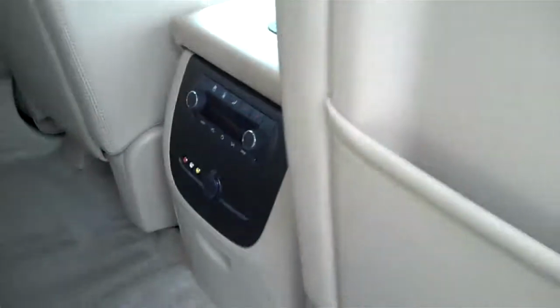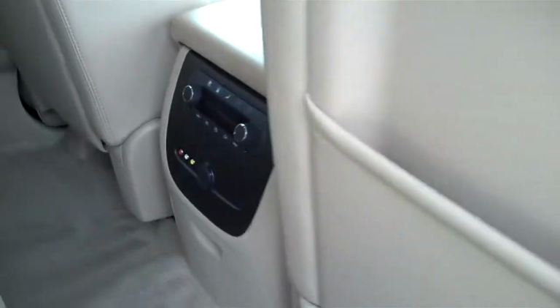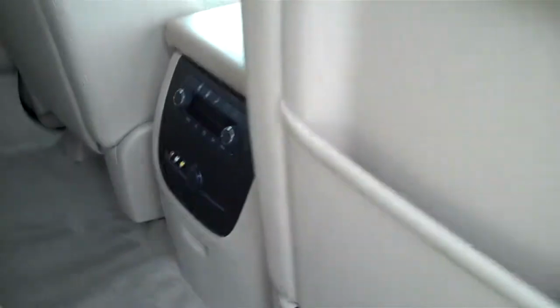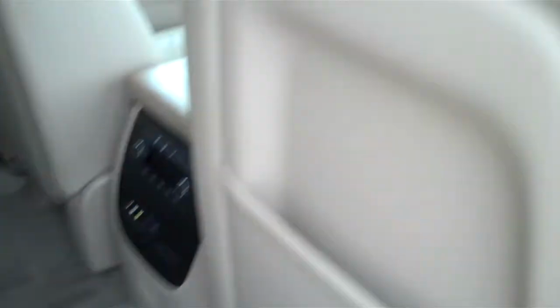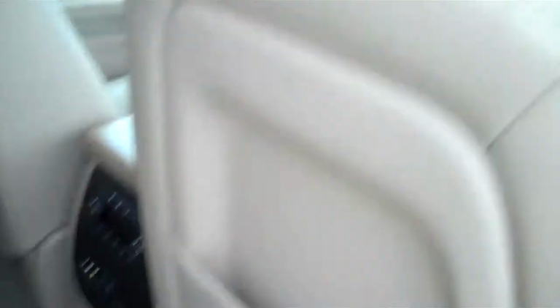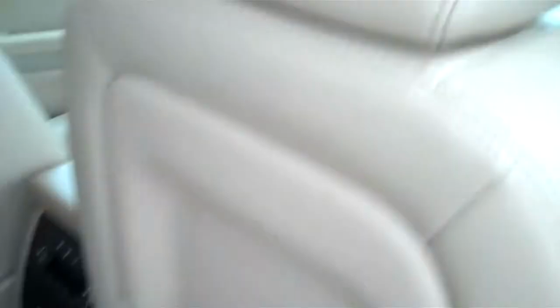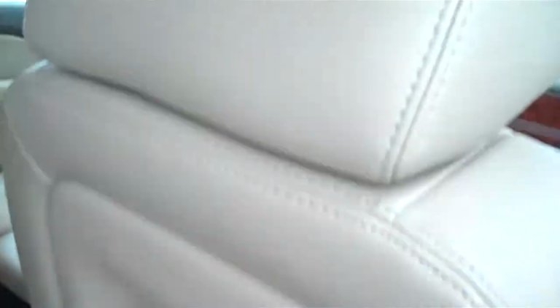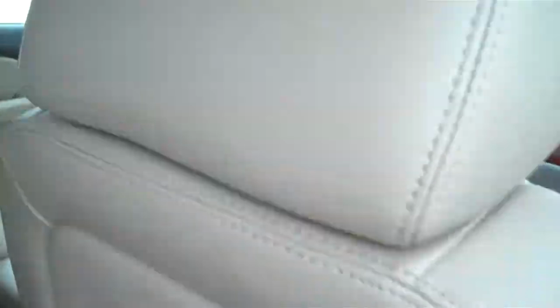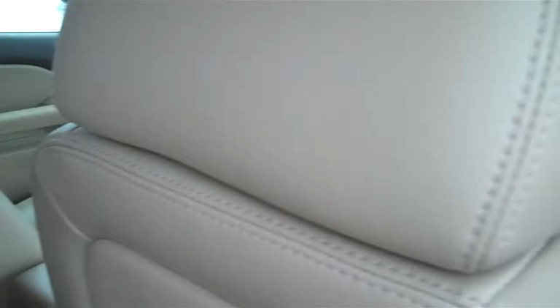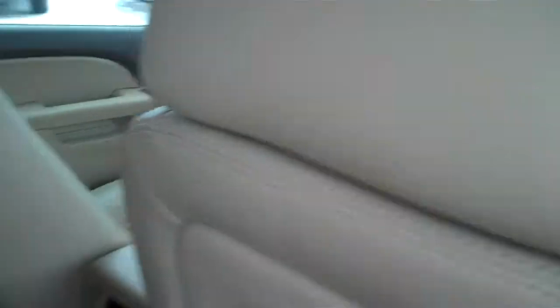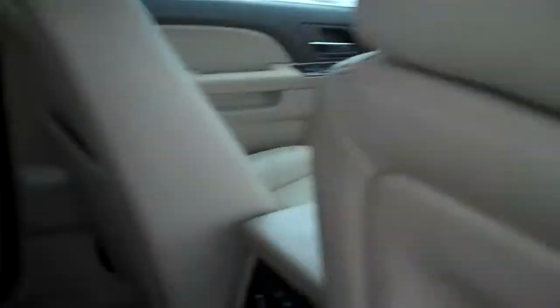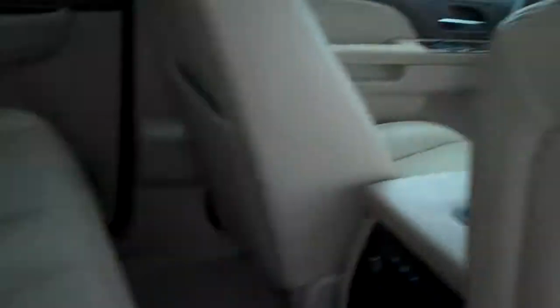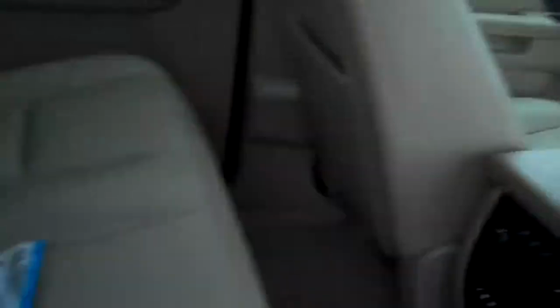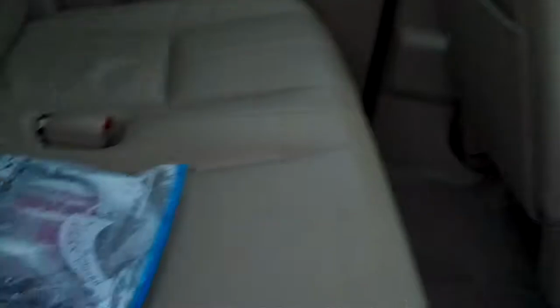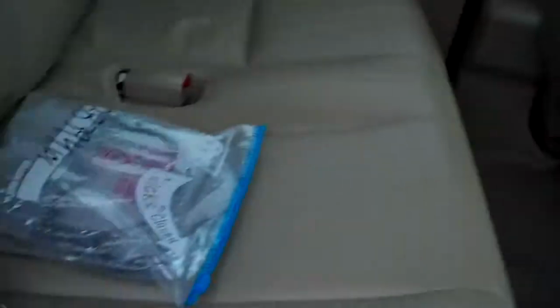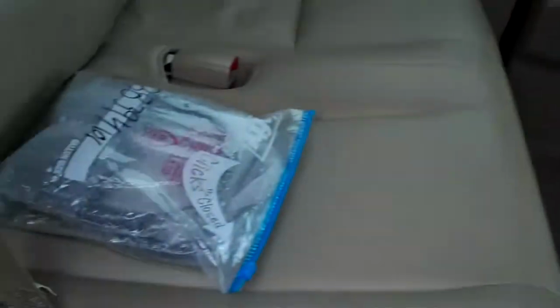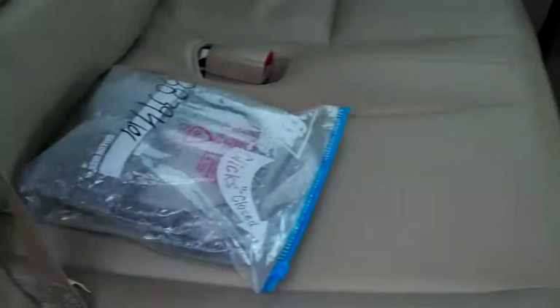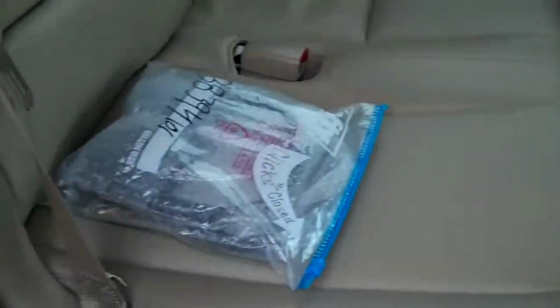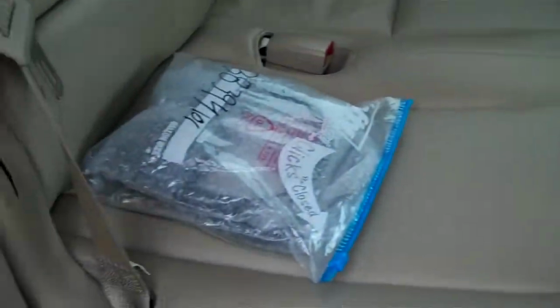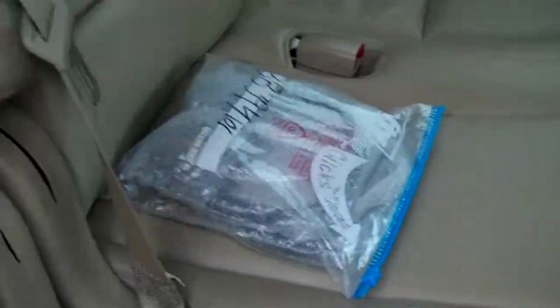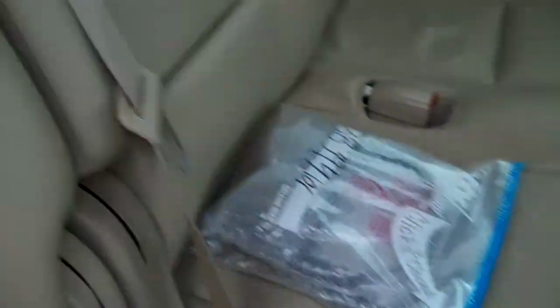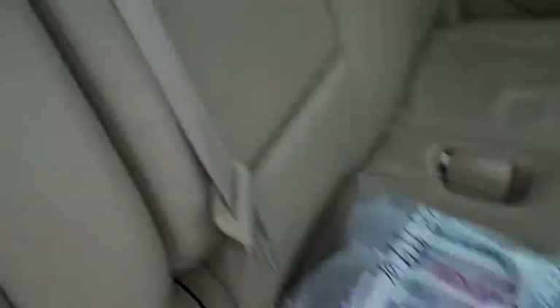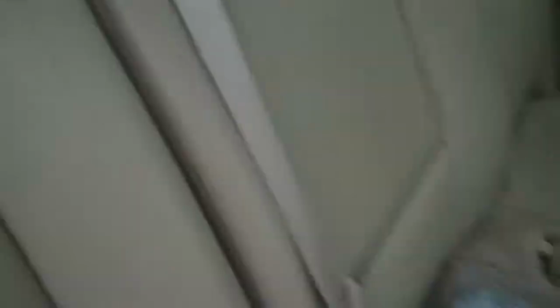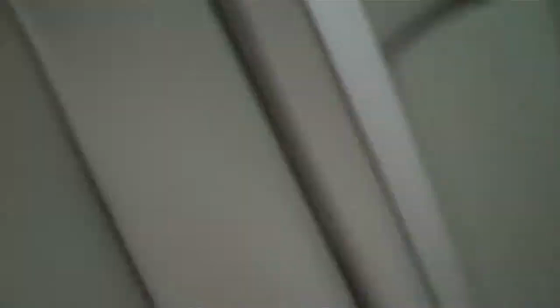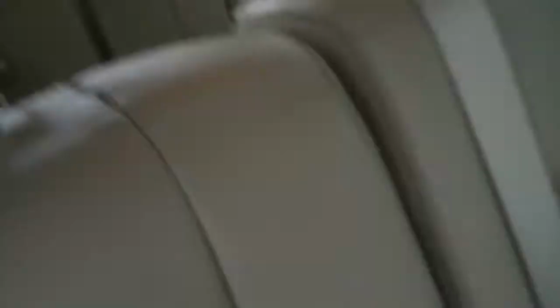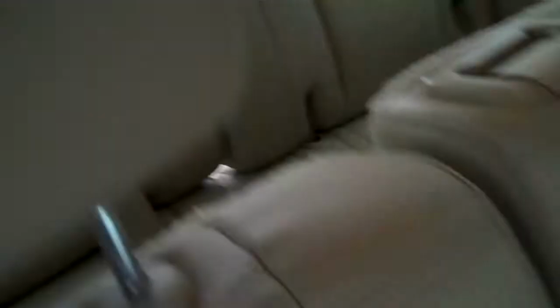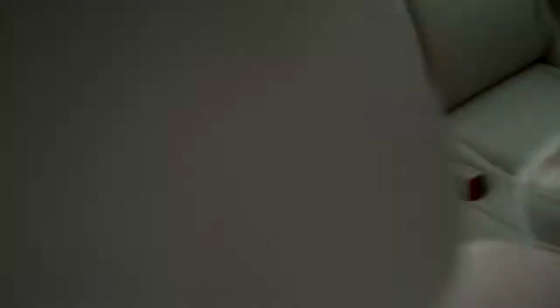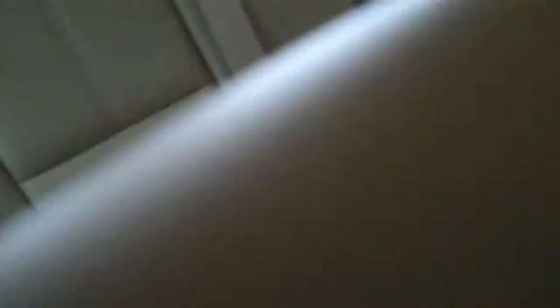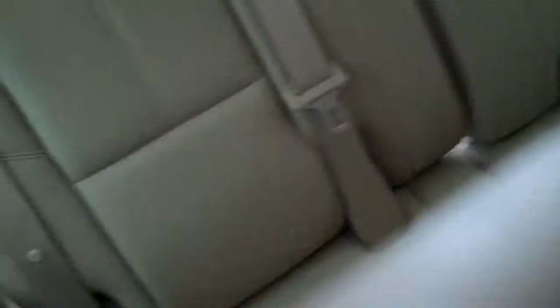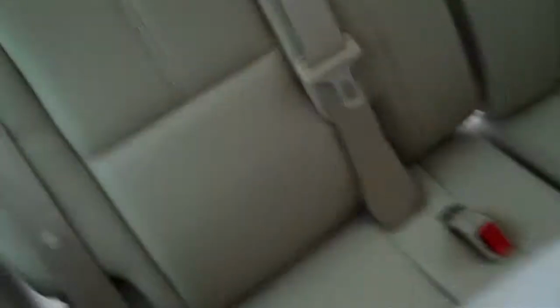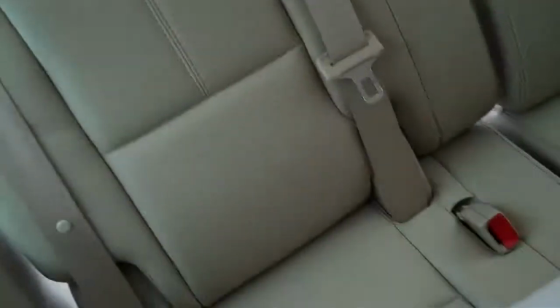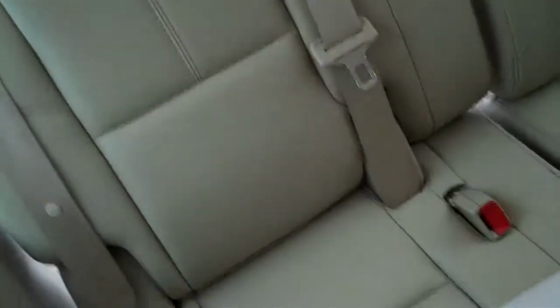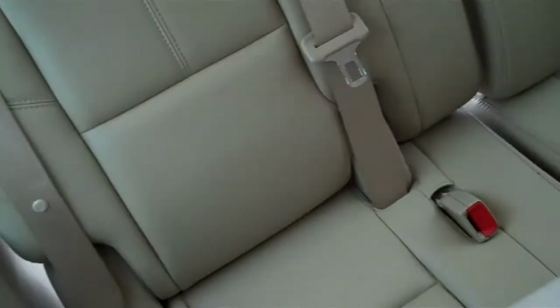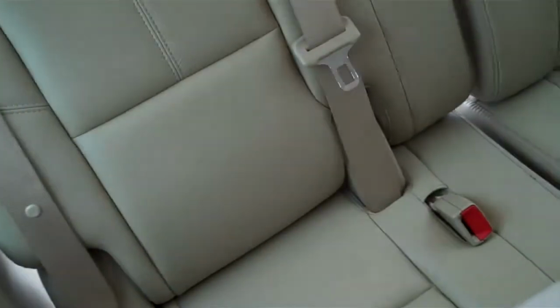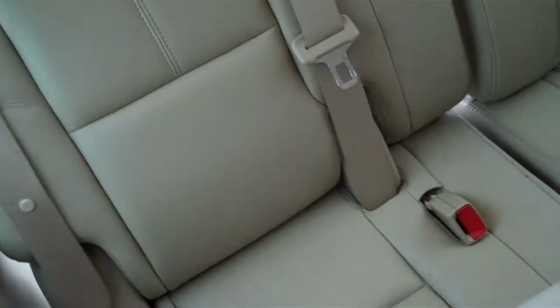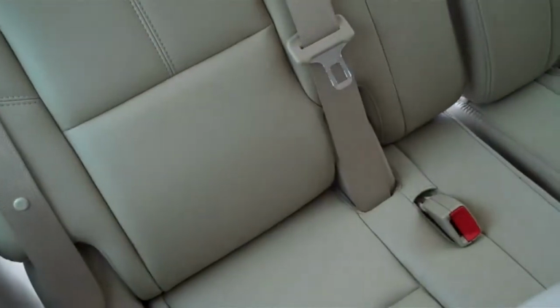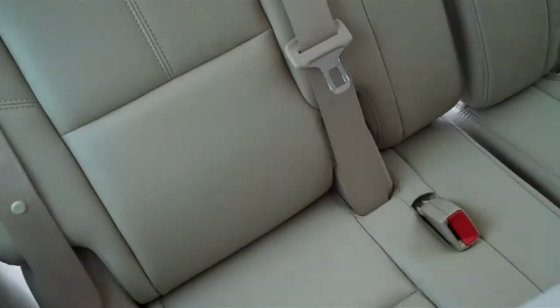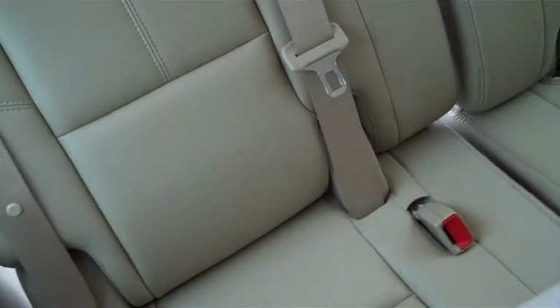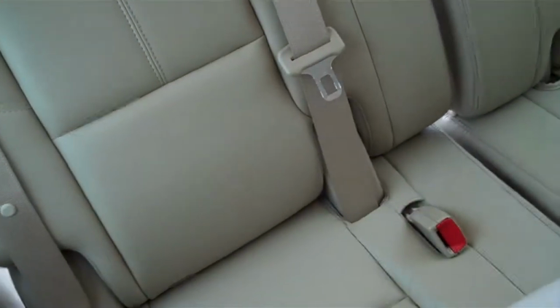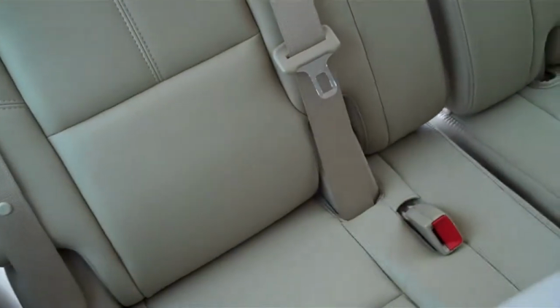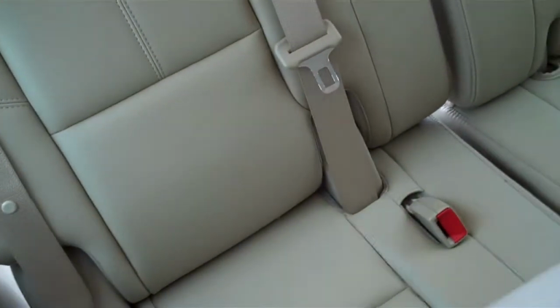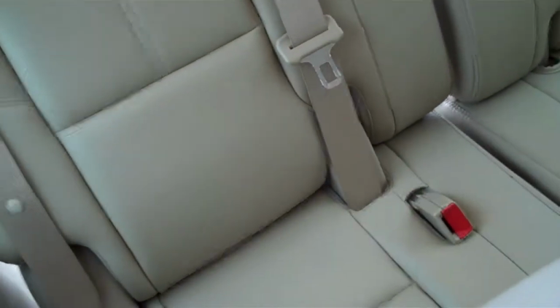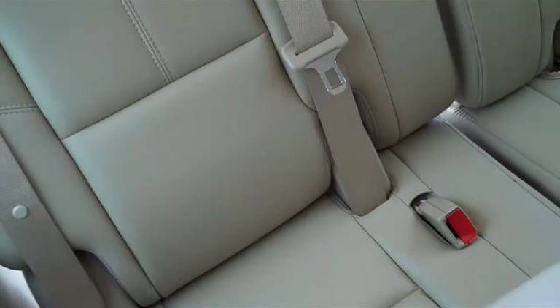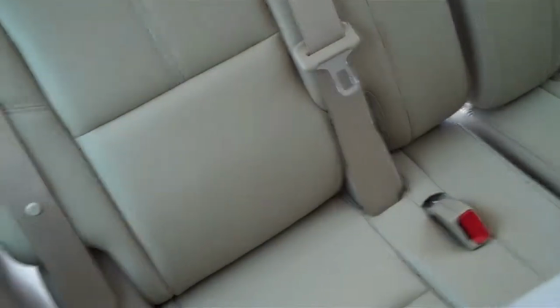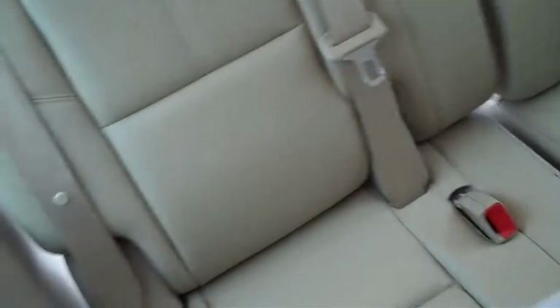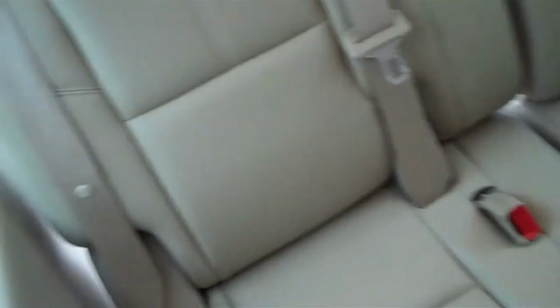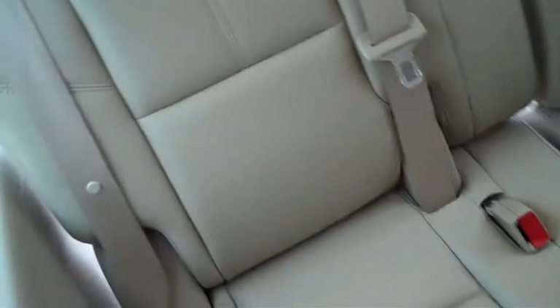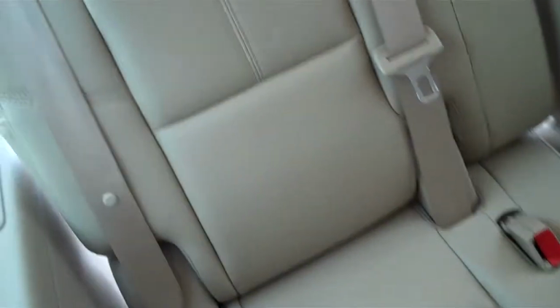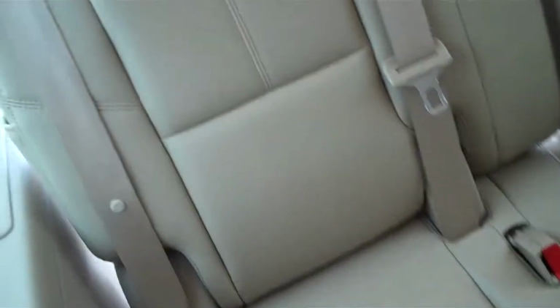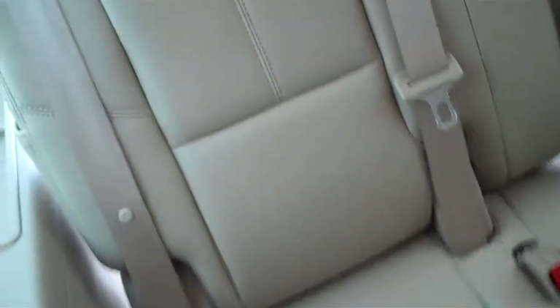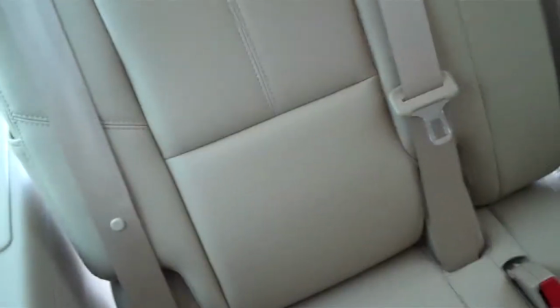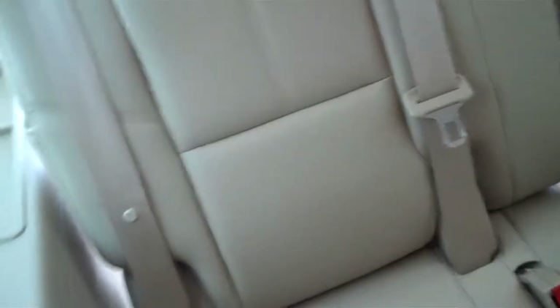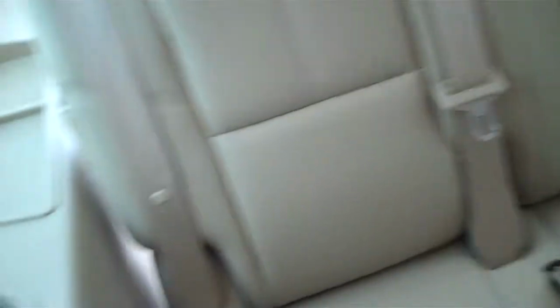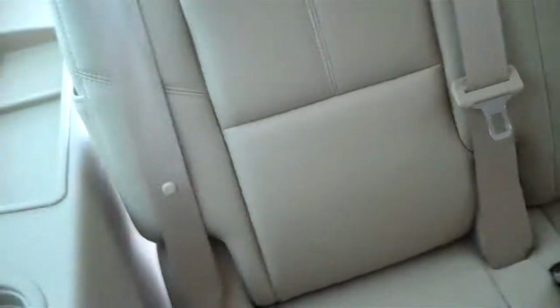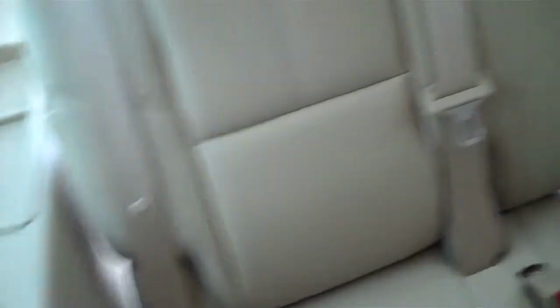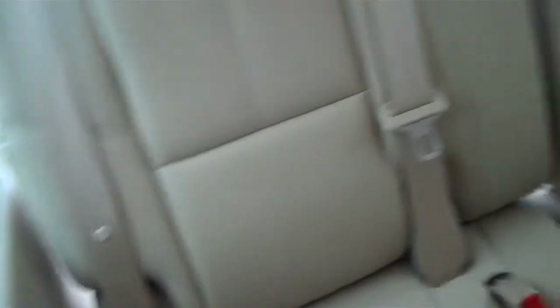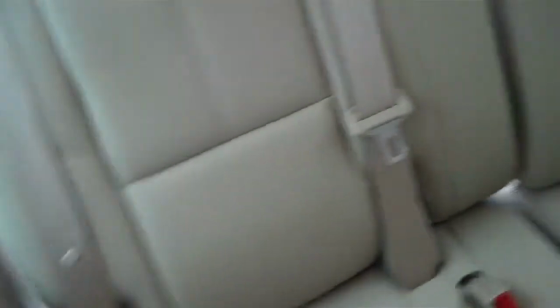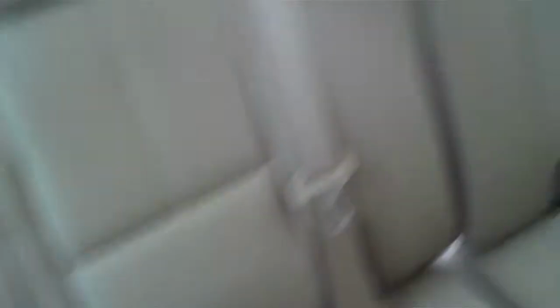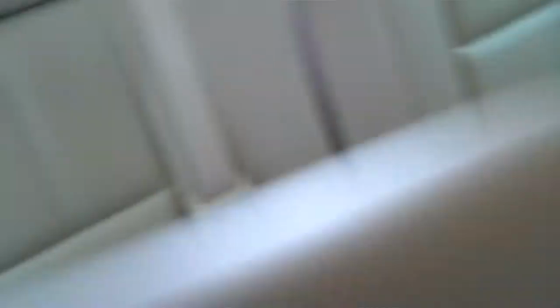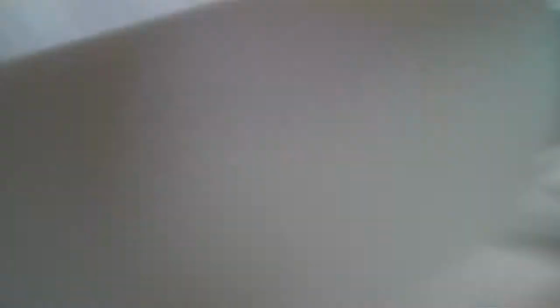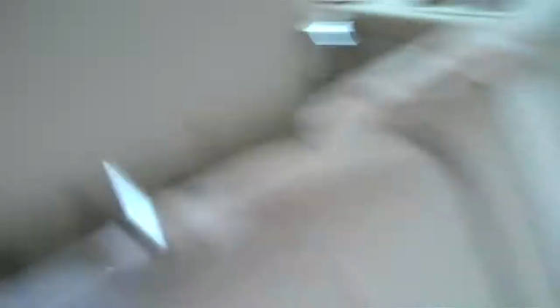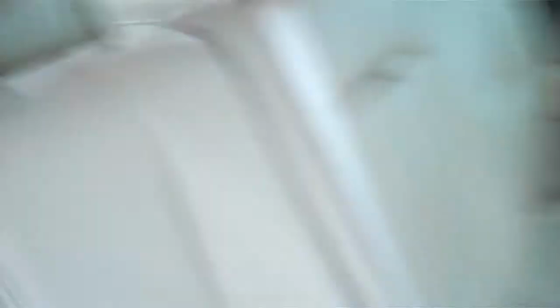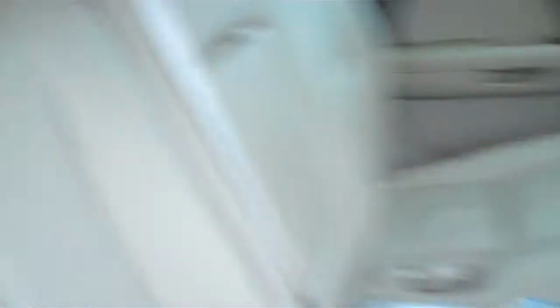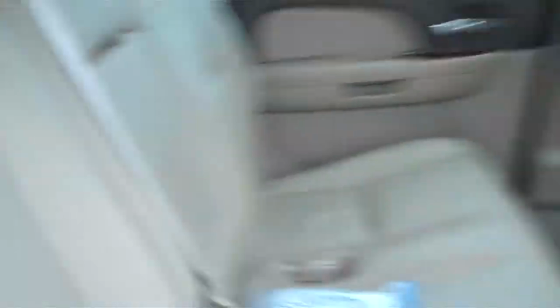This seats eight — two in the front, three in the middle seat, and three in the back. Those seats in the back do come out.